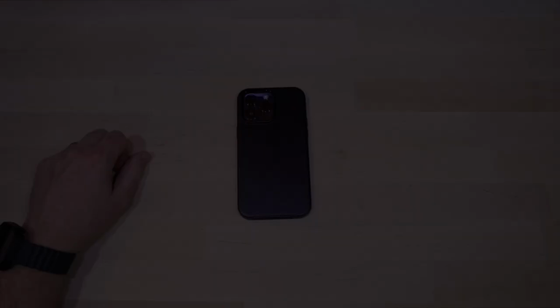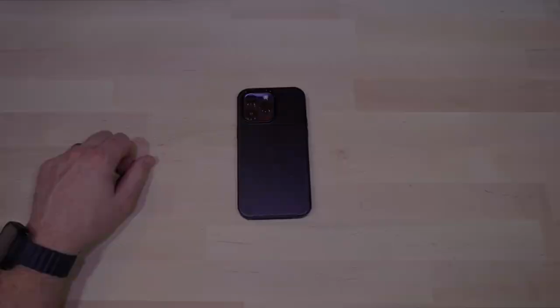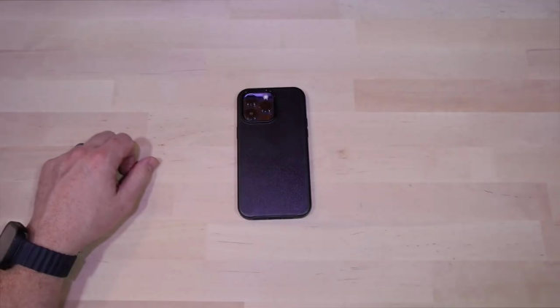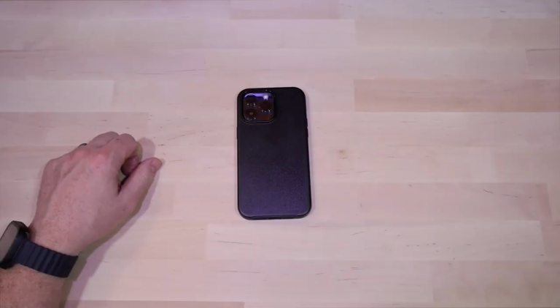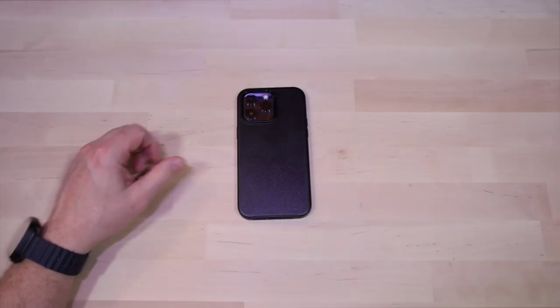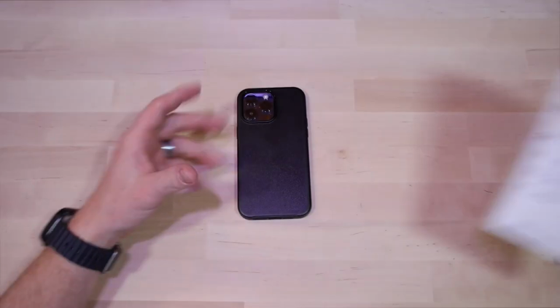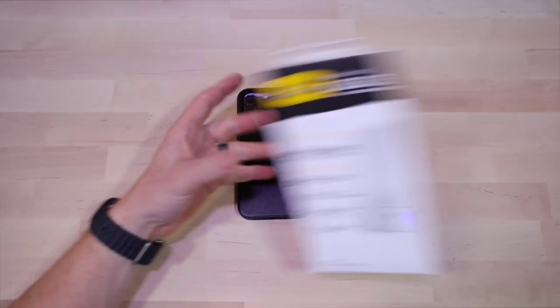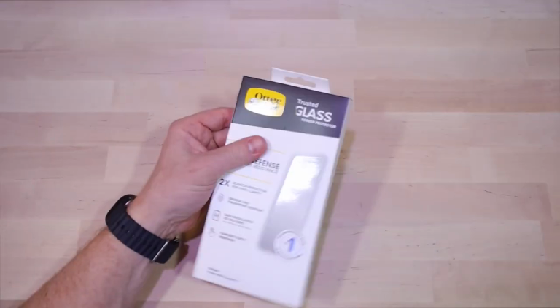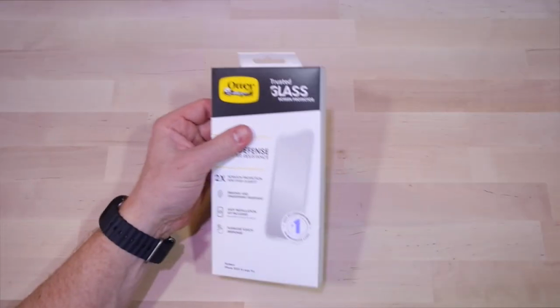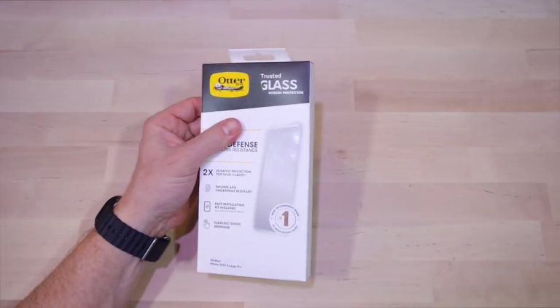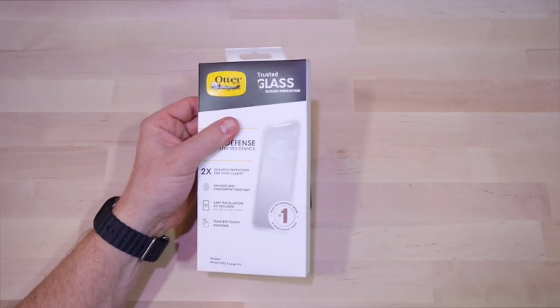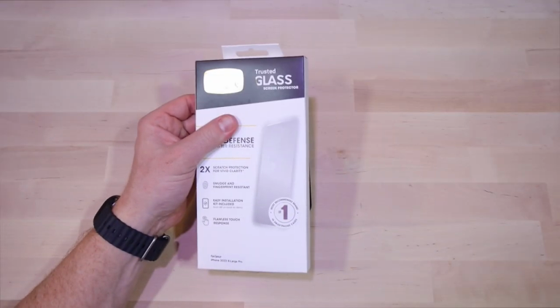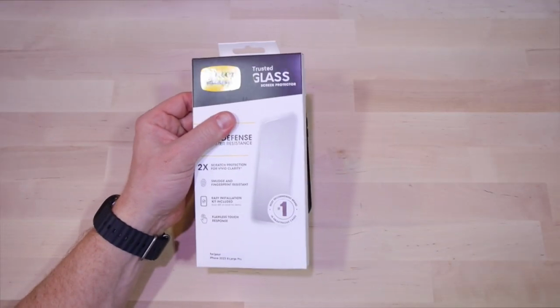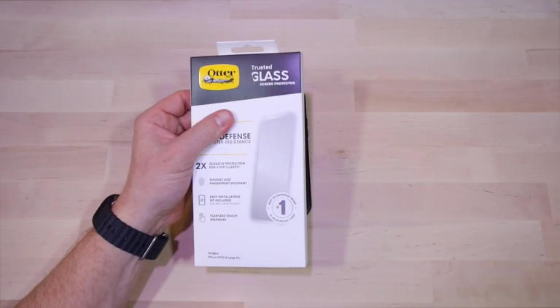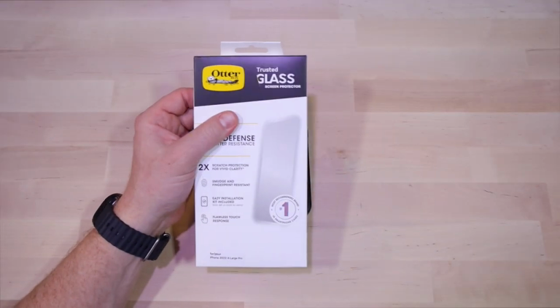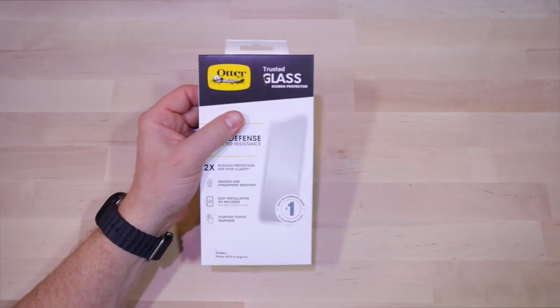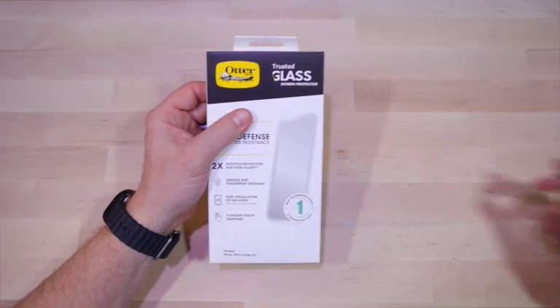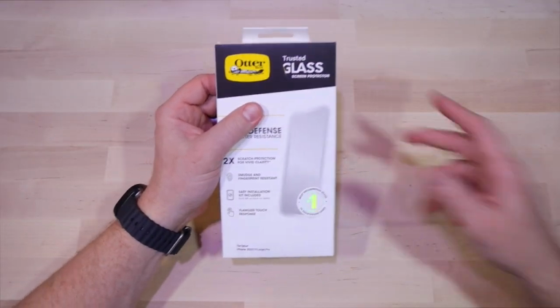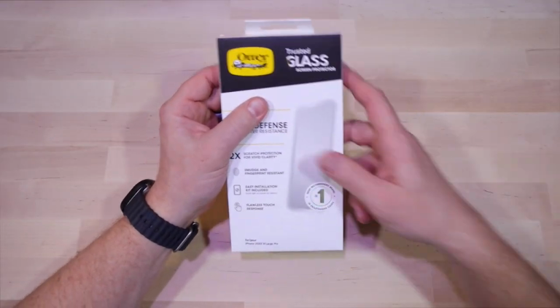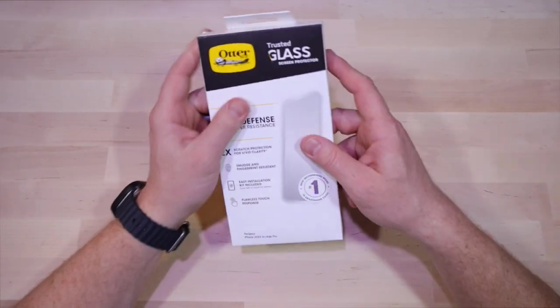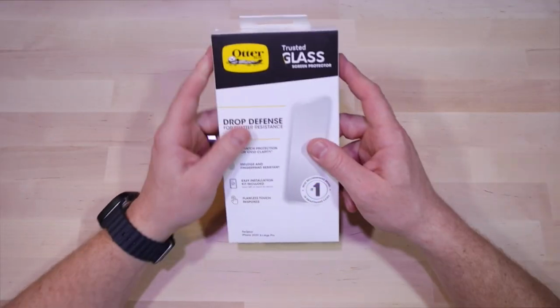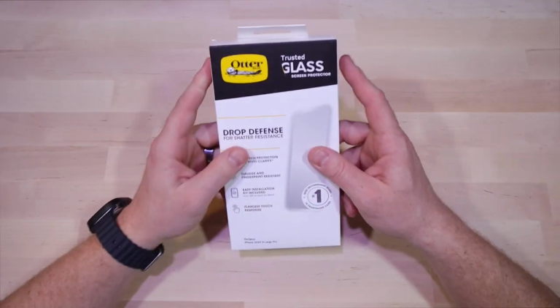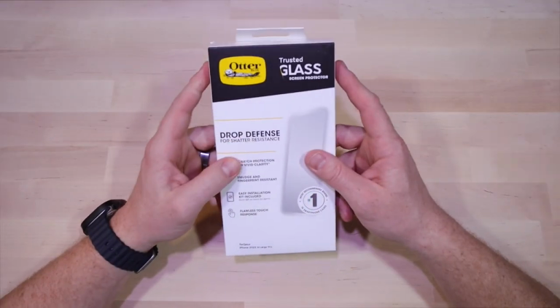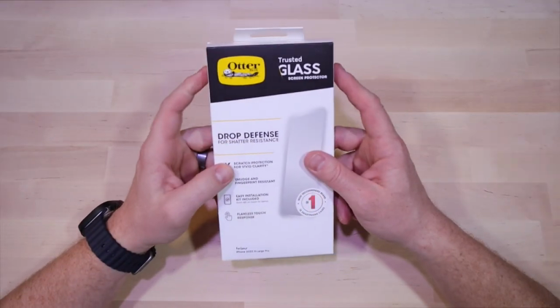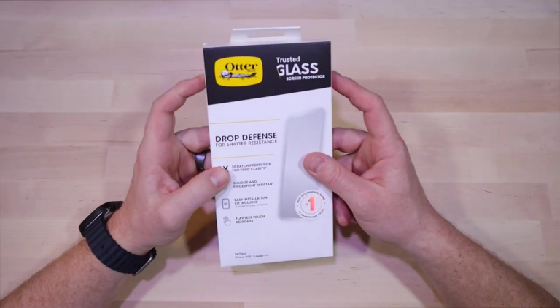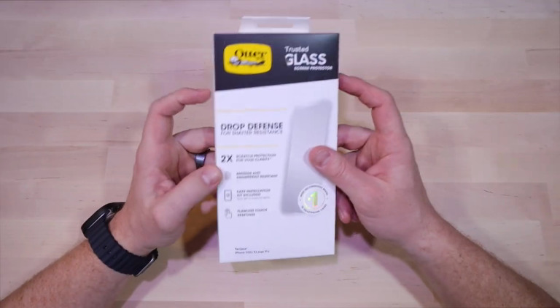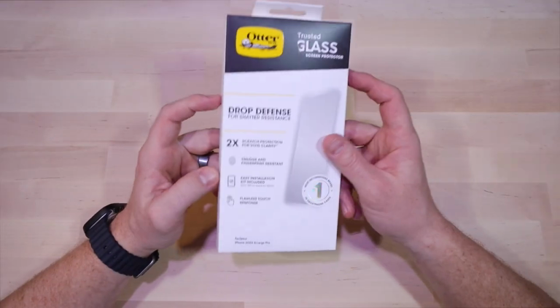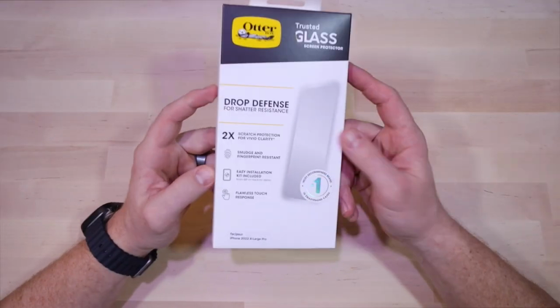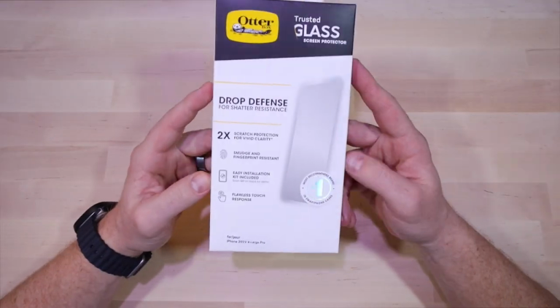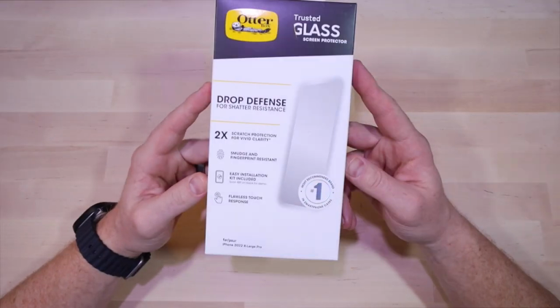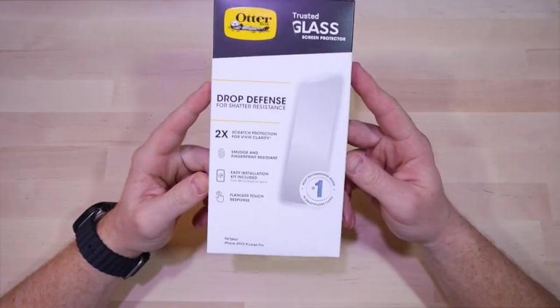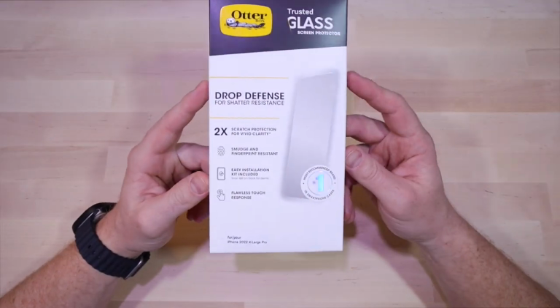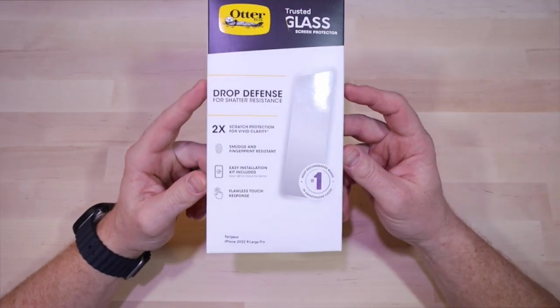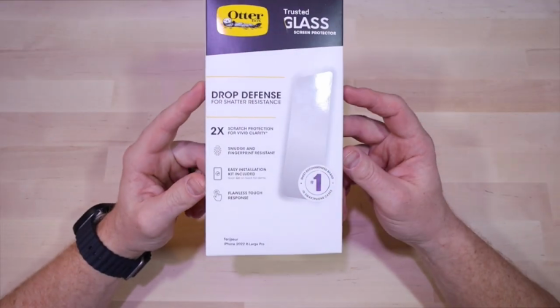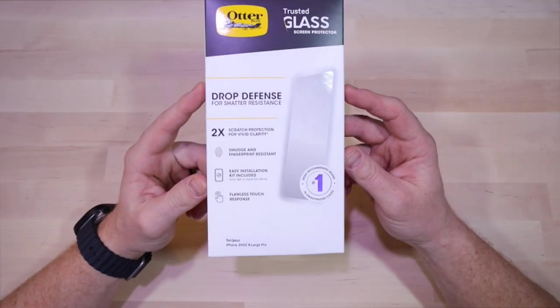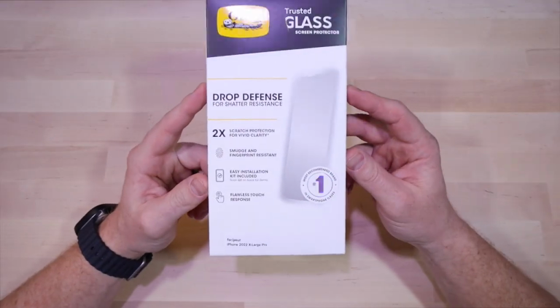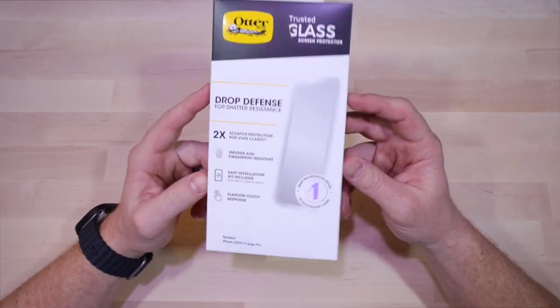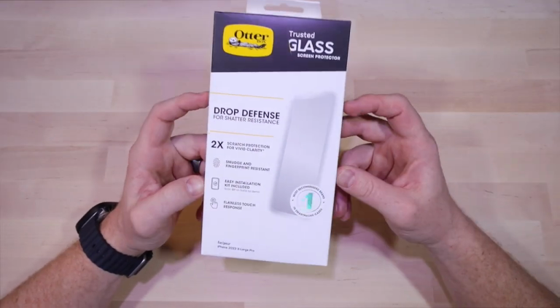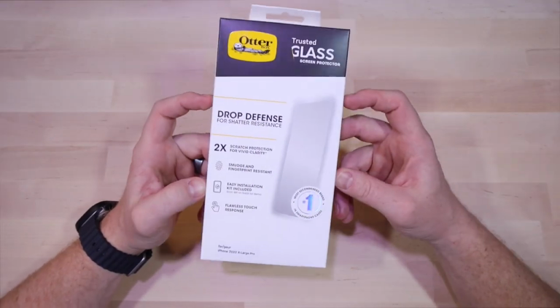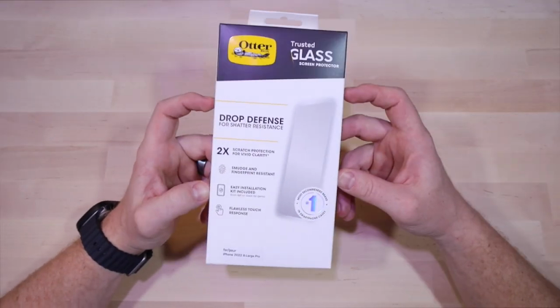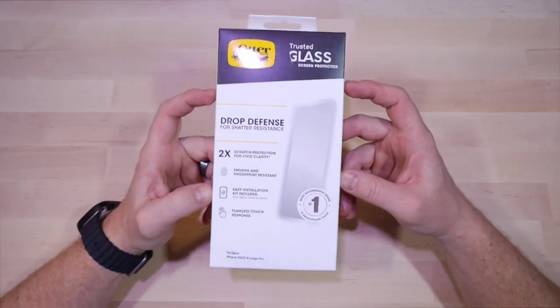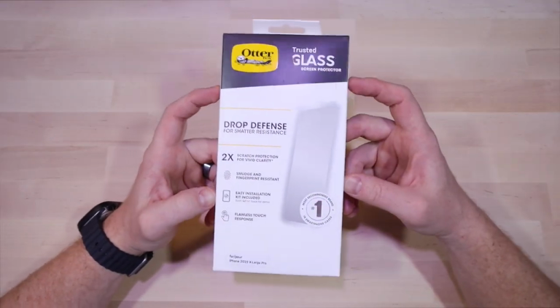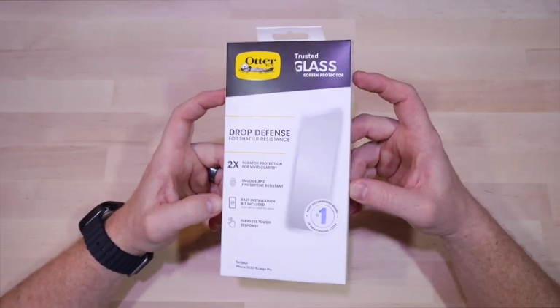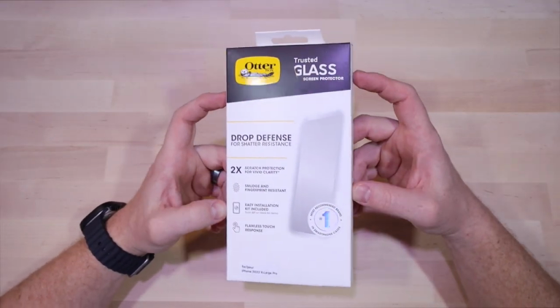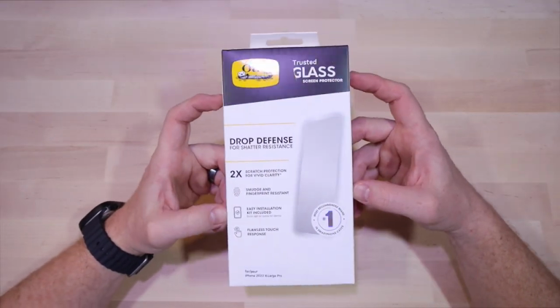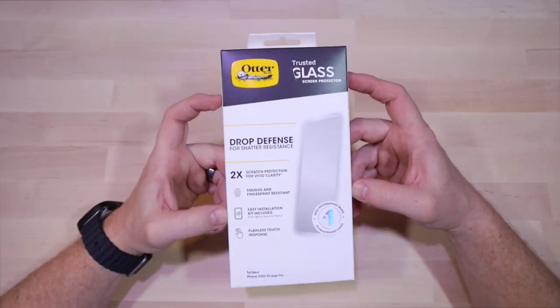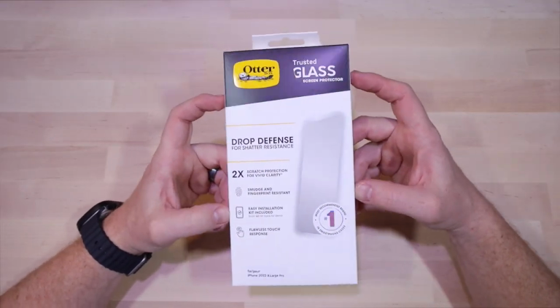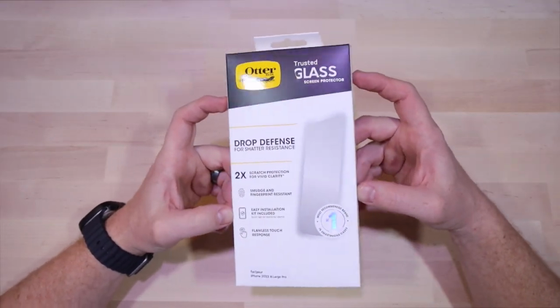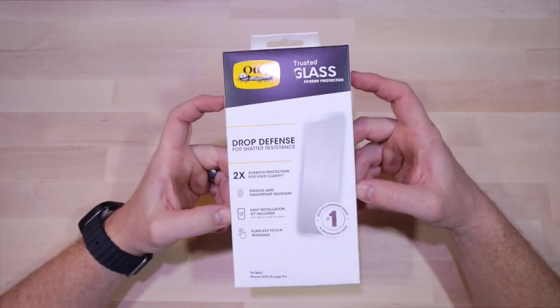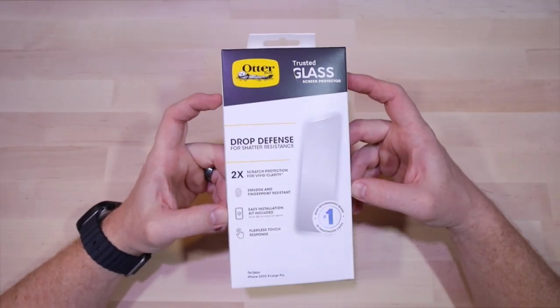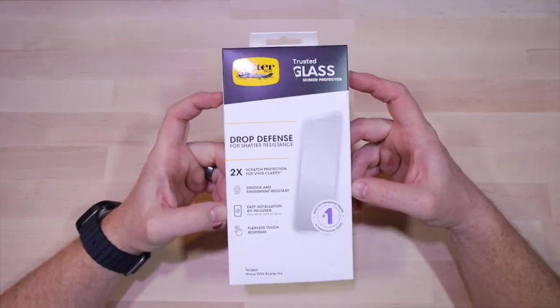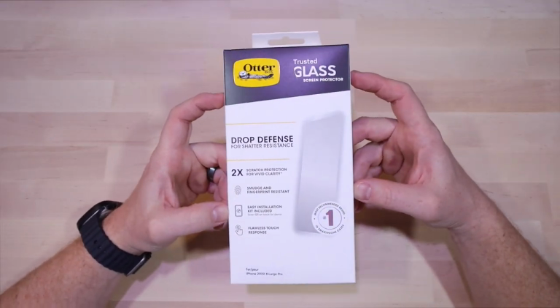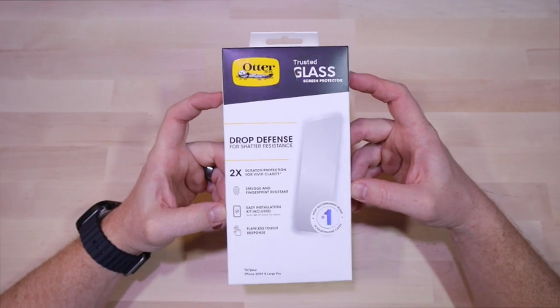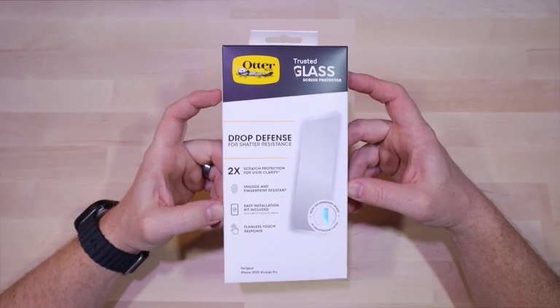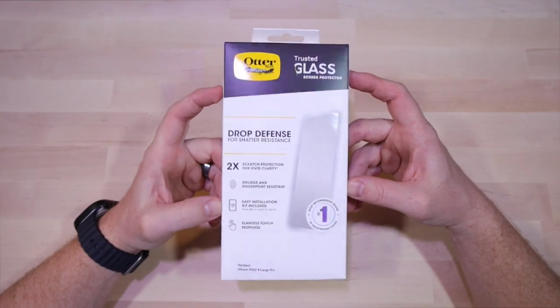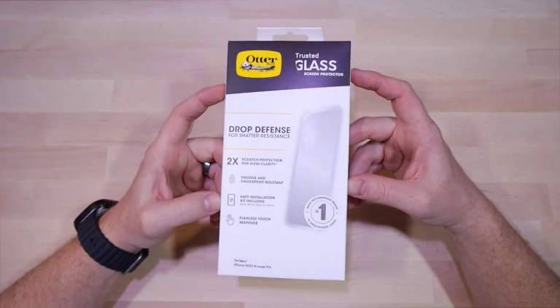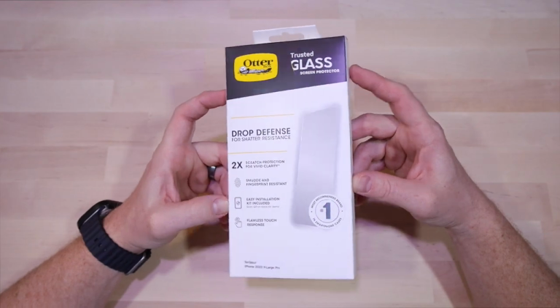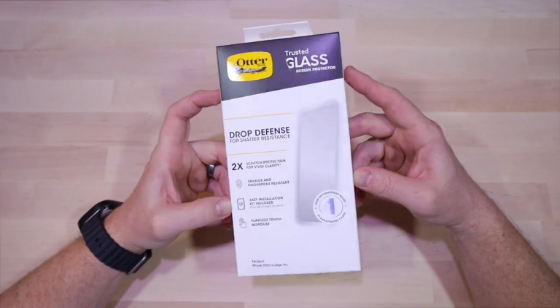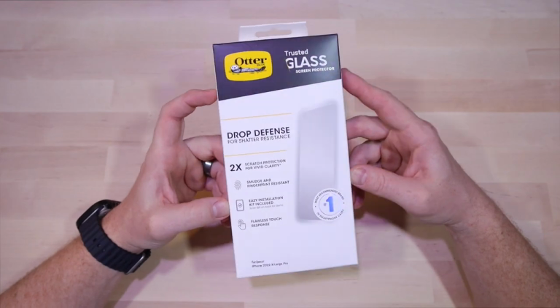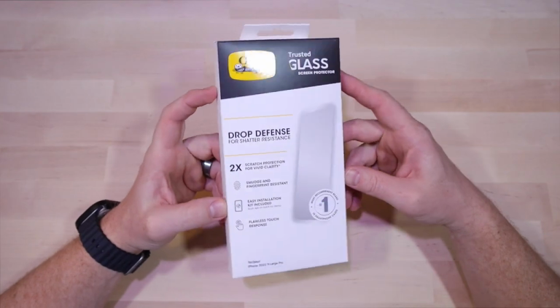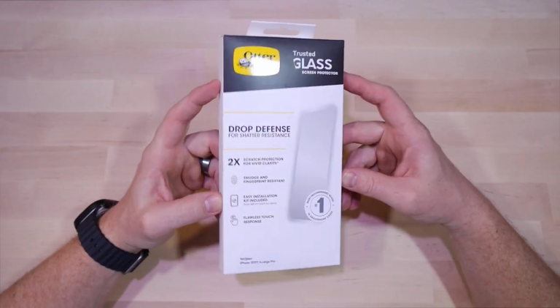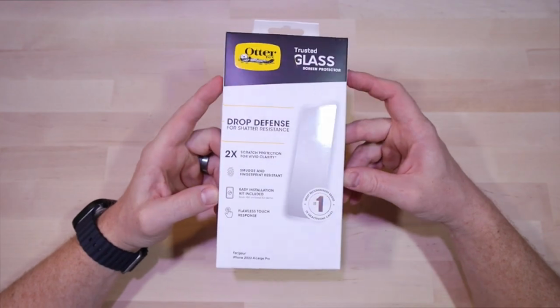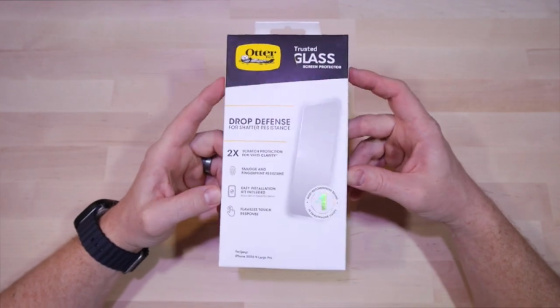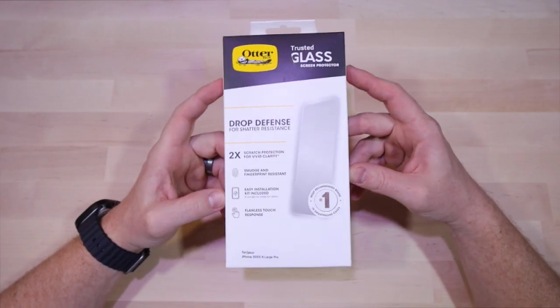What's up everybody, welcome back to my channel. Today we're going to be unboxing and reviewing the Autobox Trusted Glass screen protector.